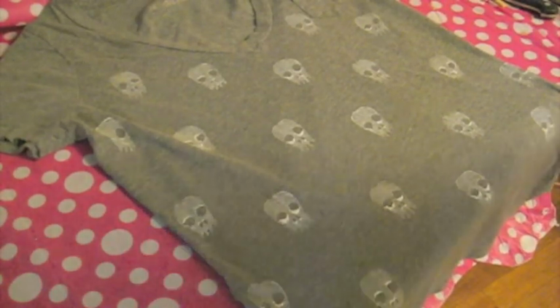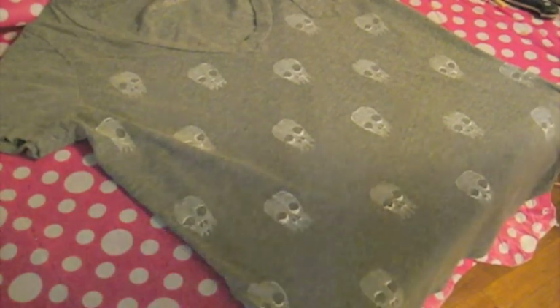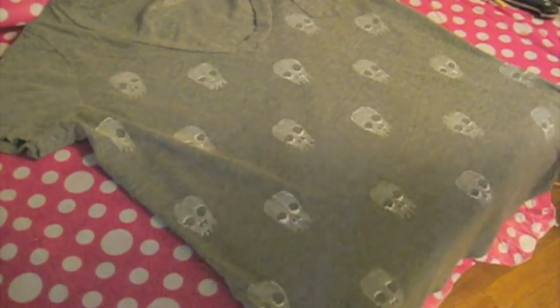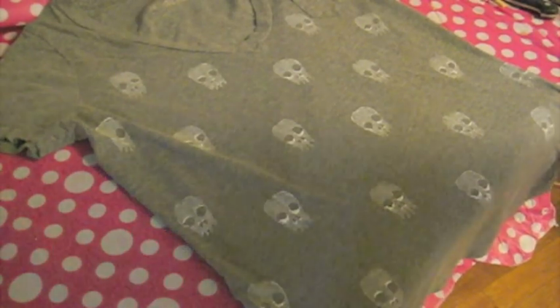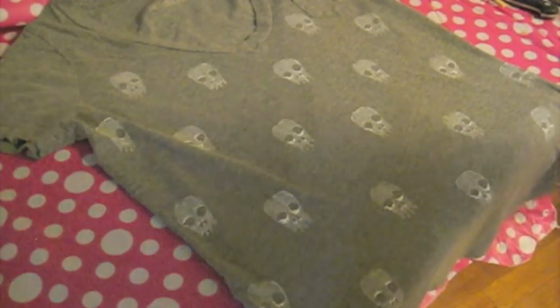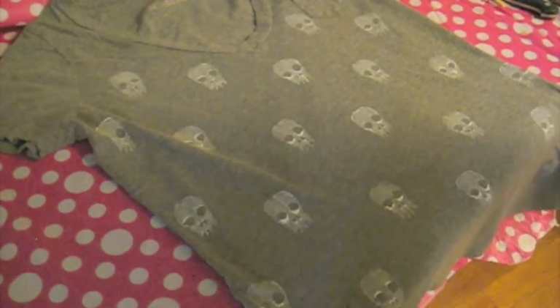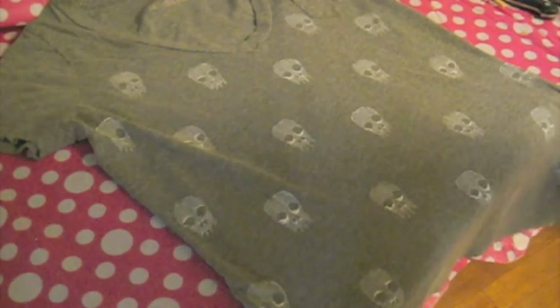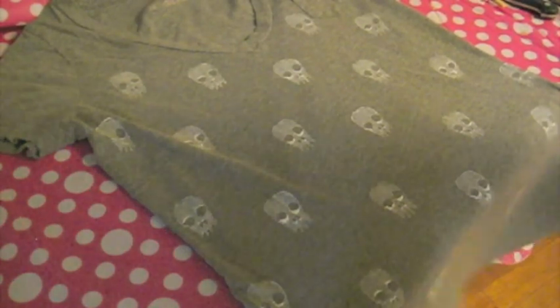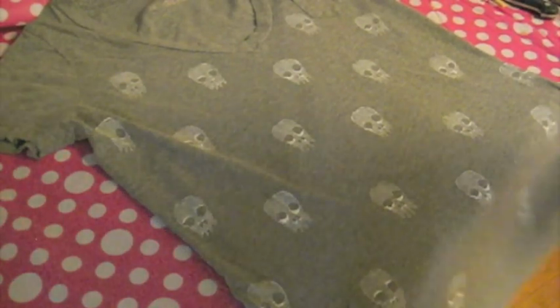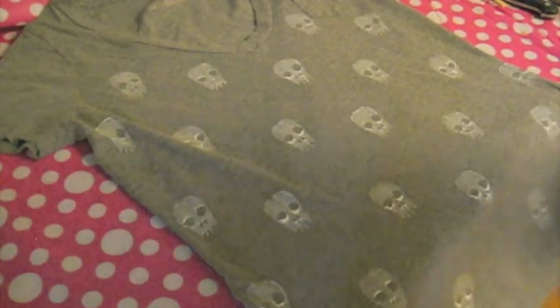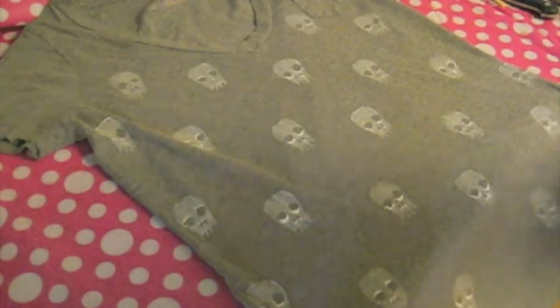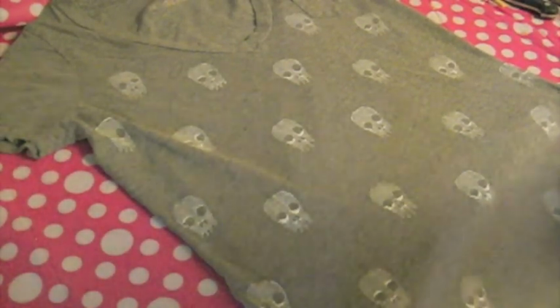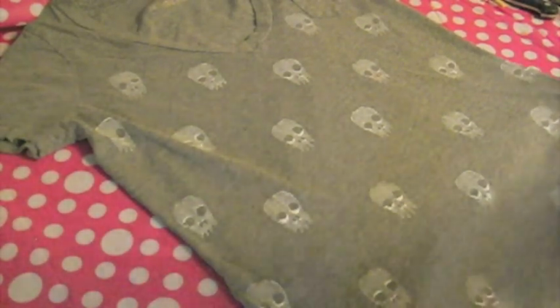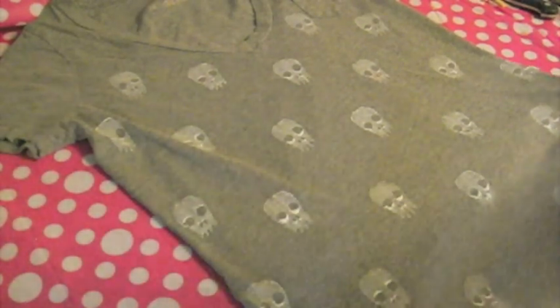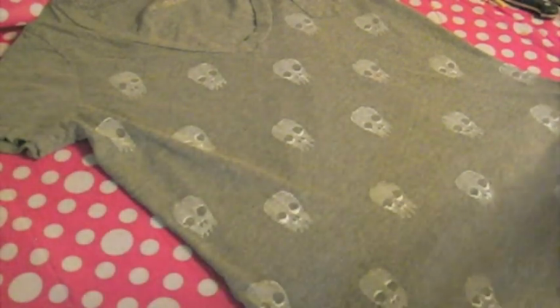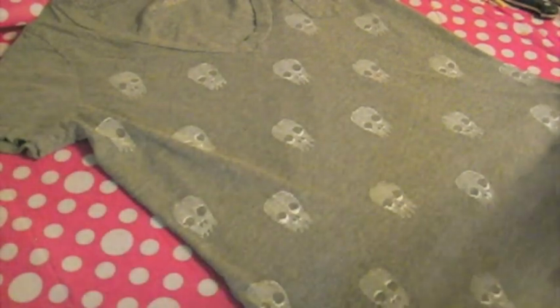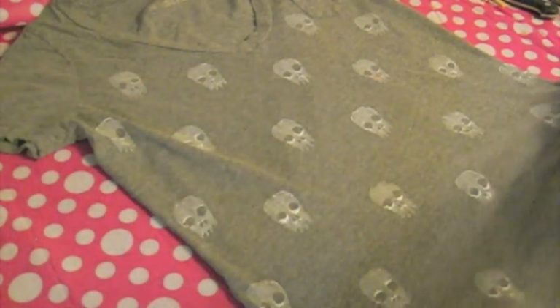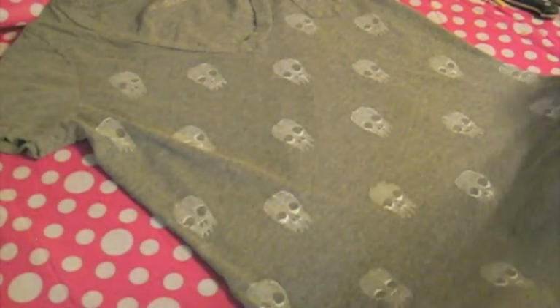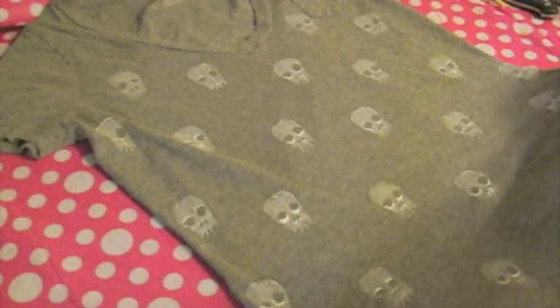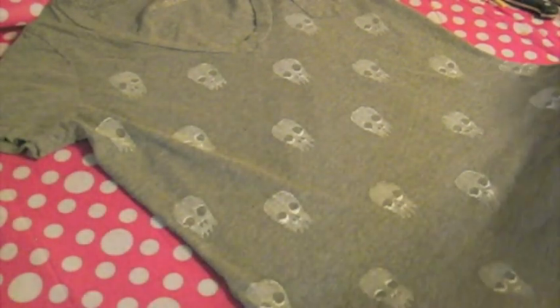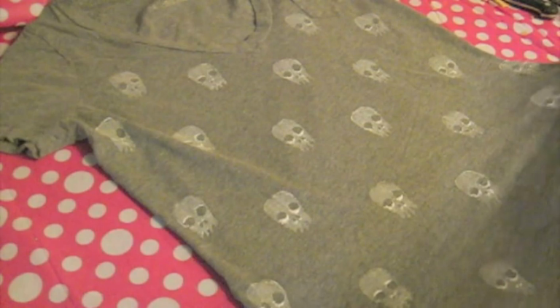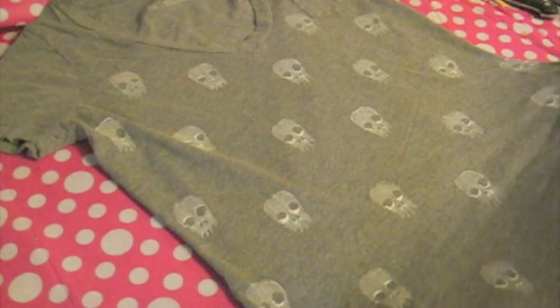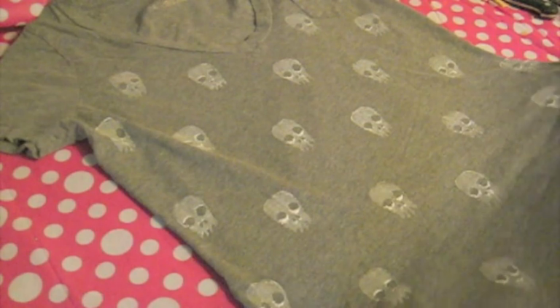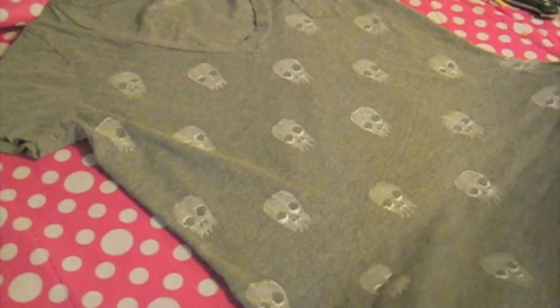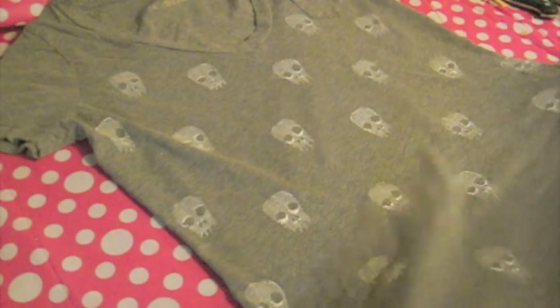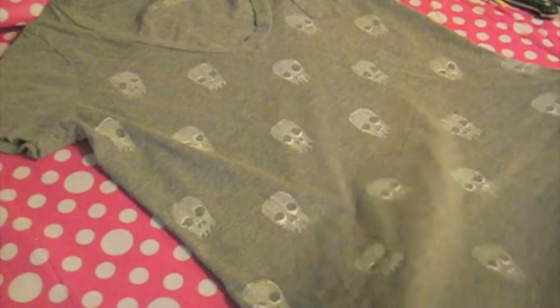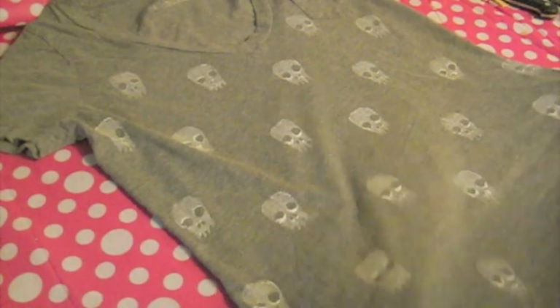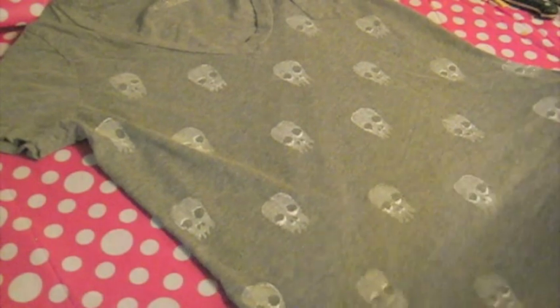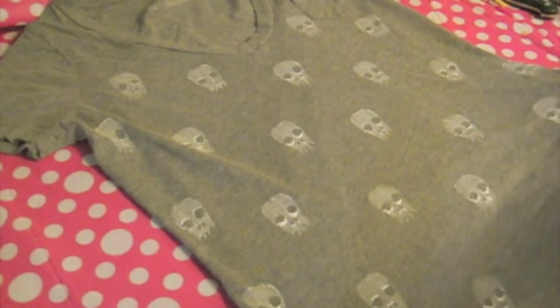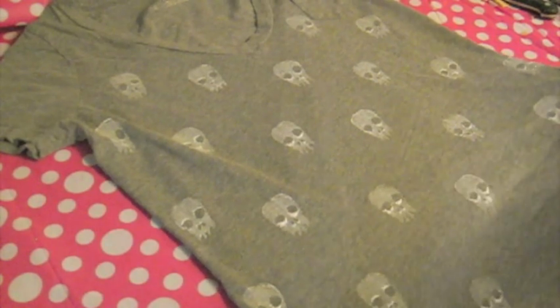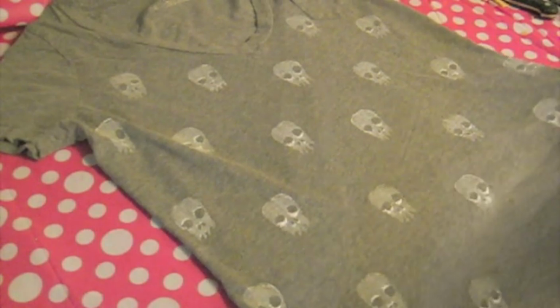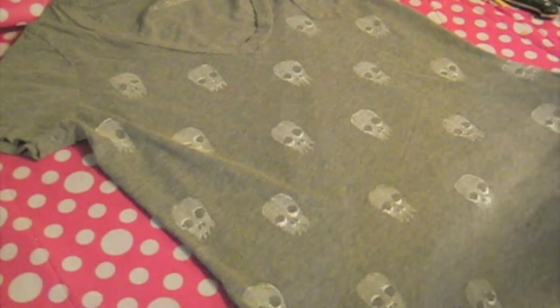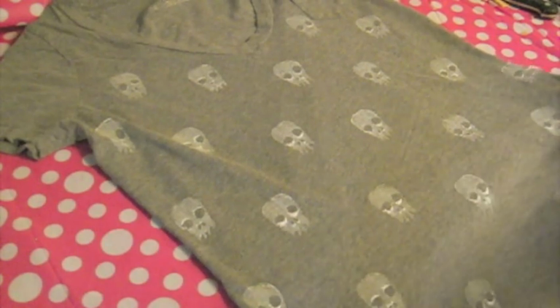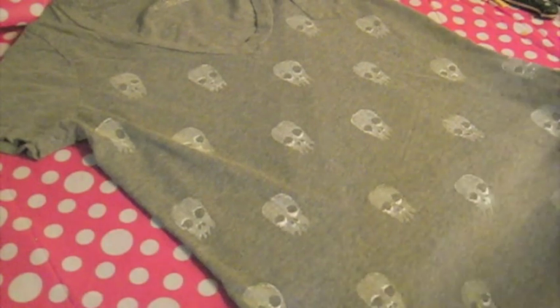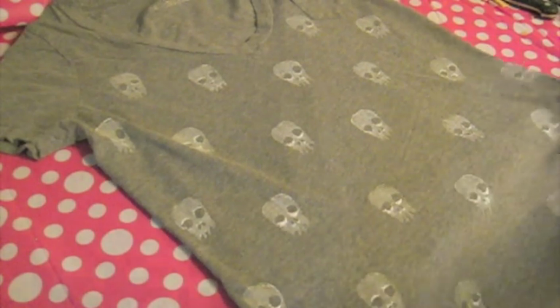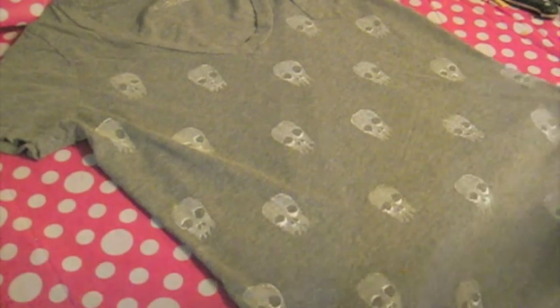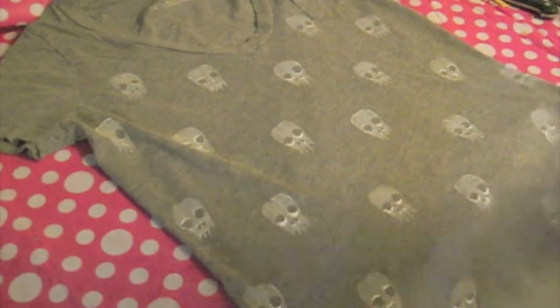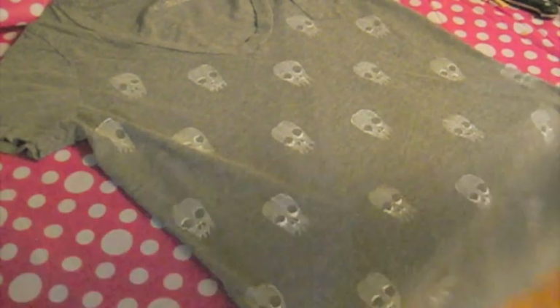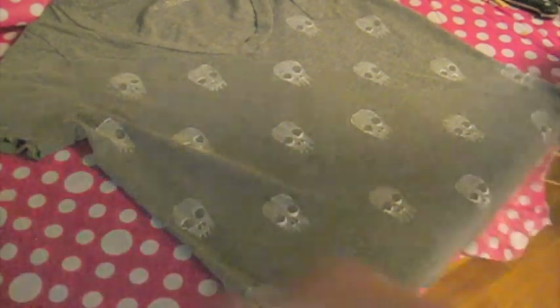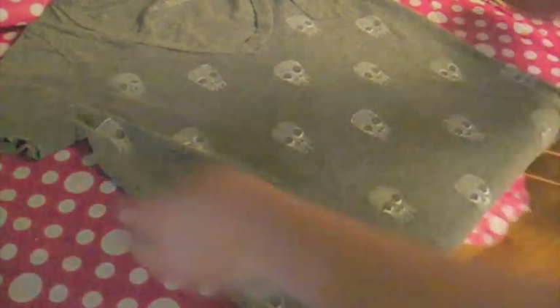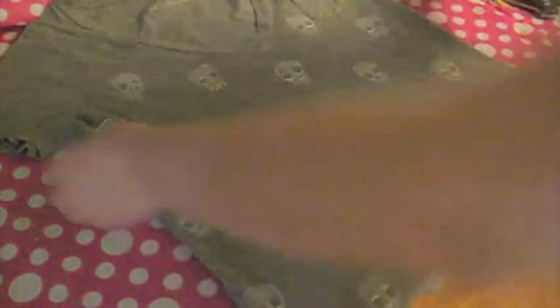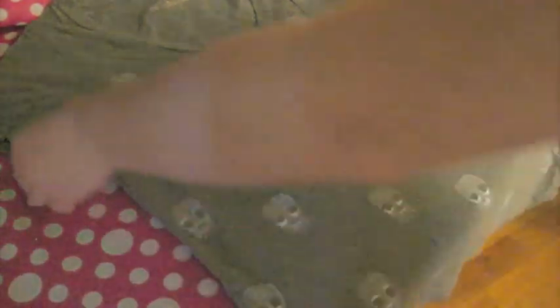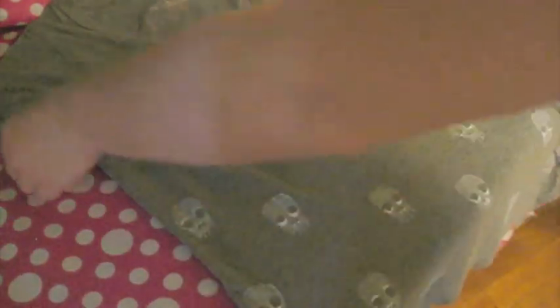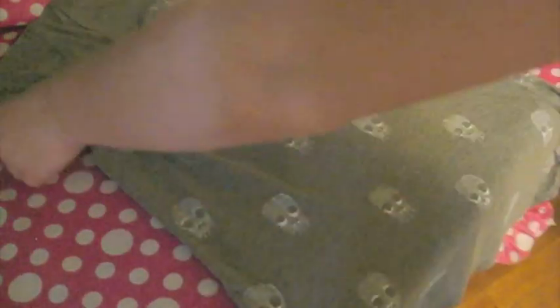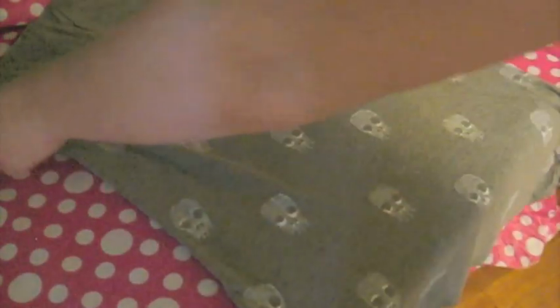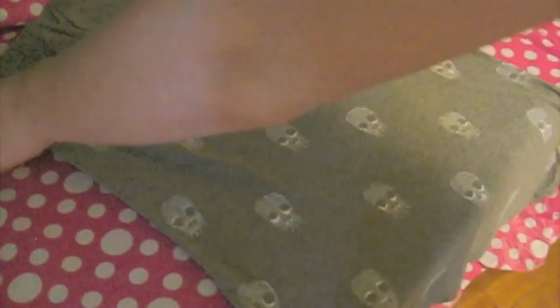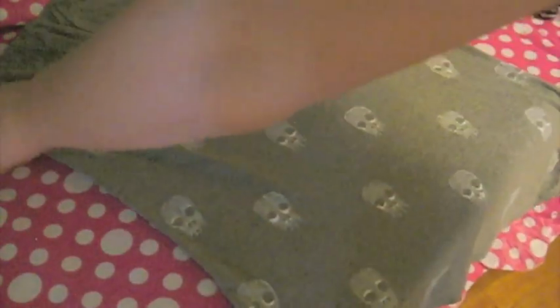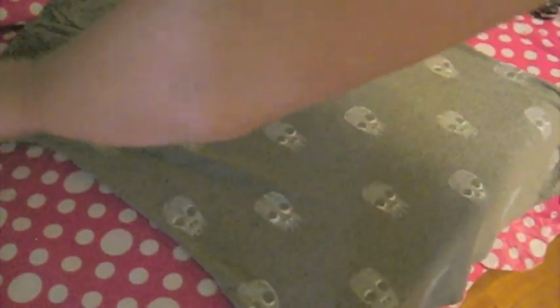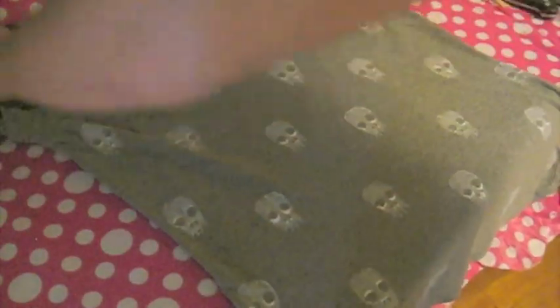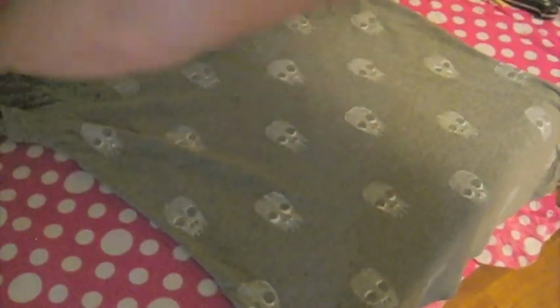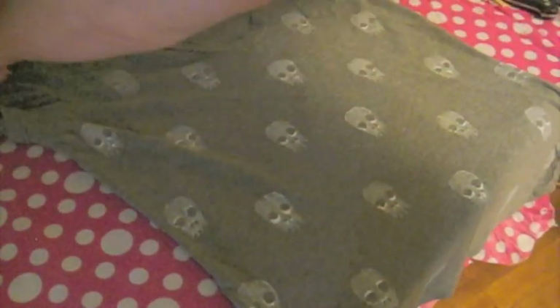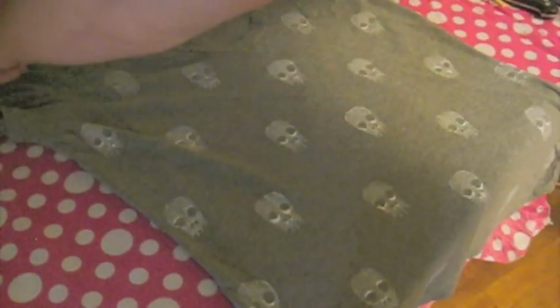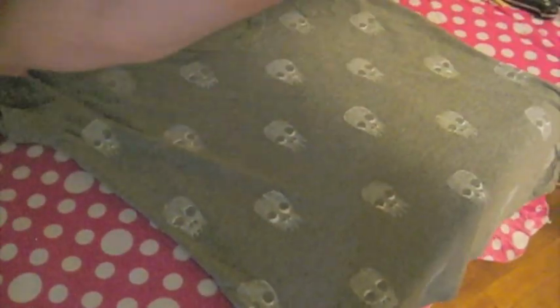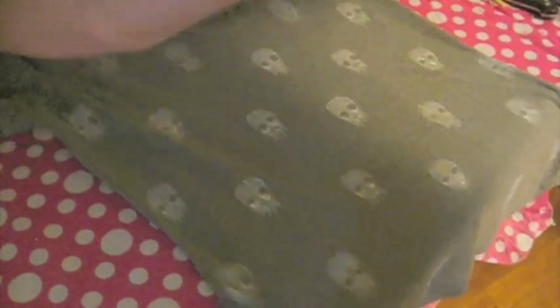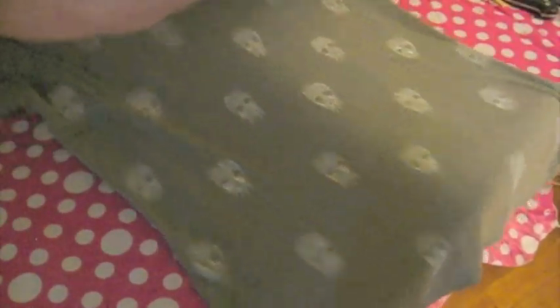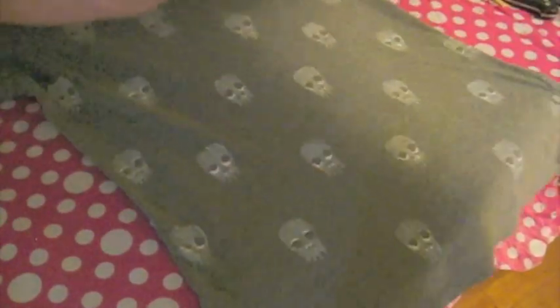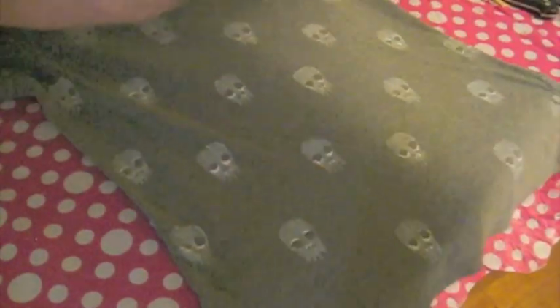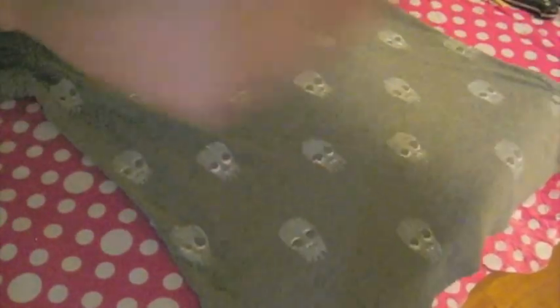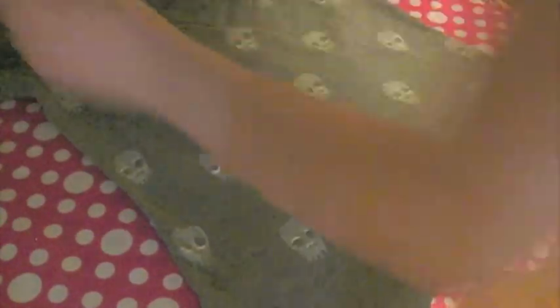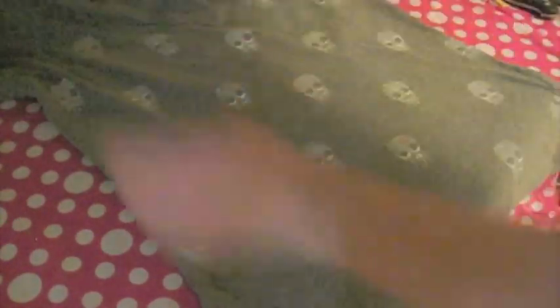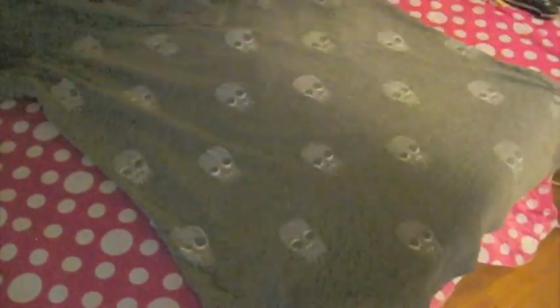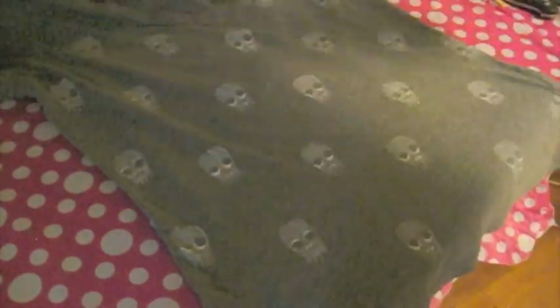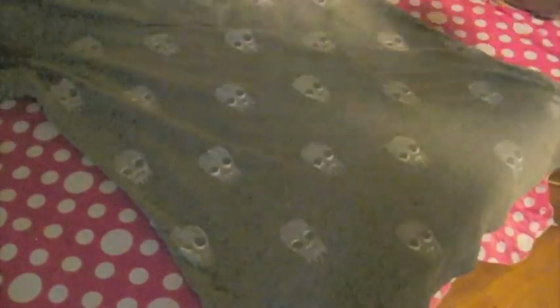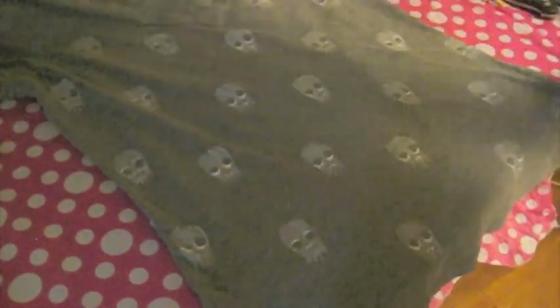Here is my finished shirt. I decided not to stamp the back side, but I was really happy with how it turned out, and I hope you enjoyed this tutorial.